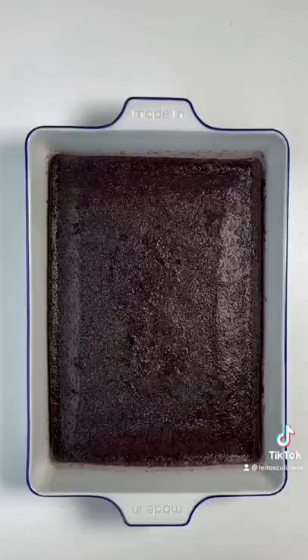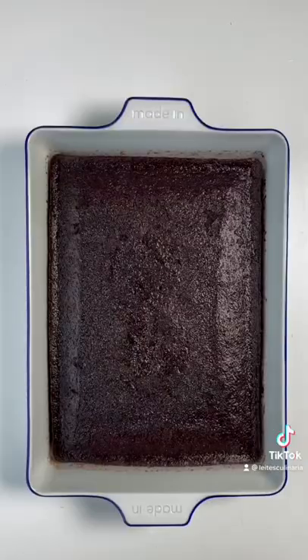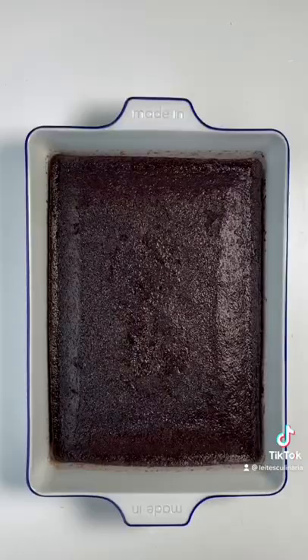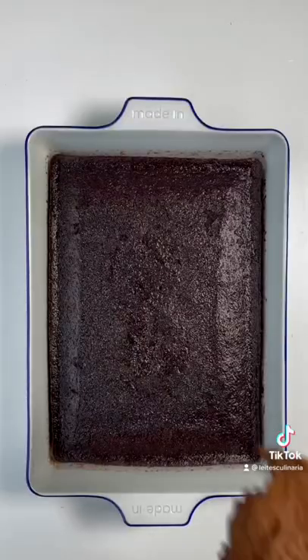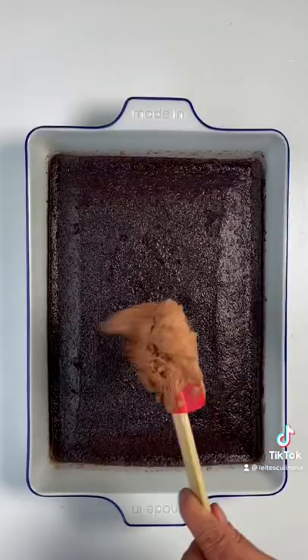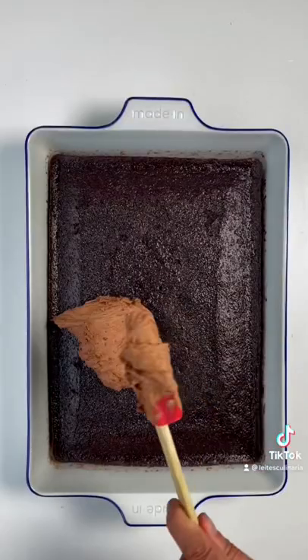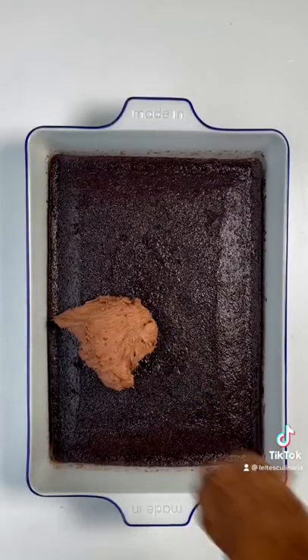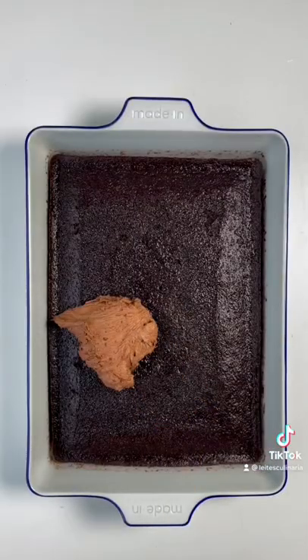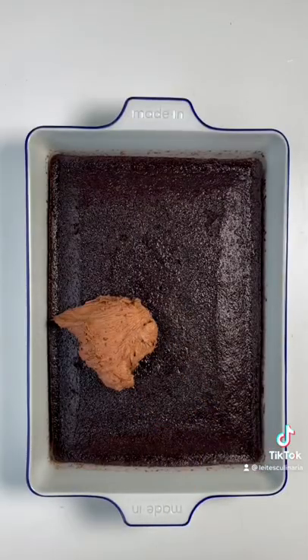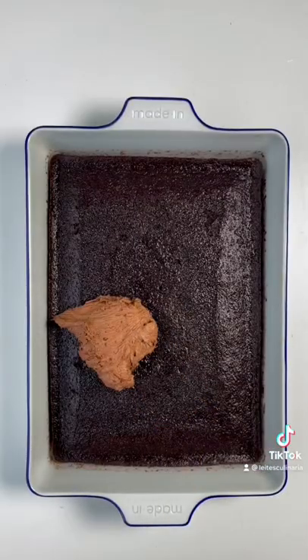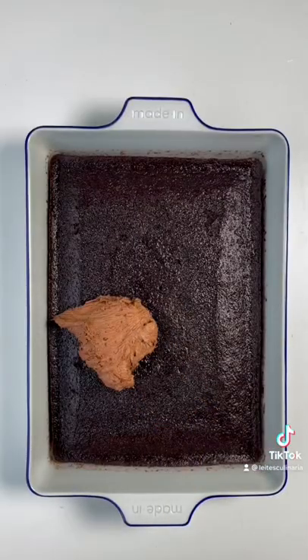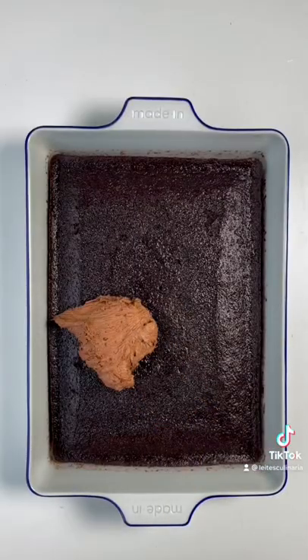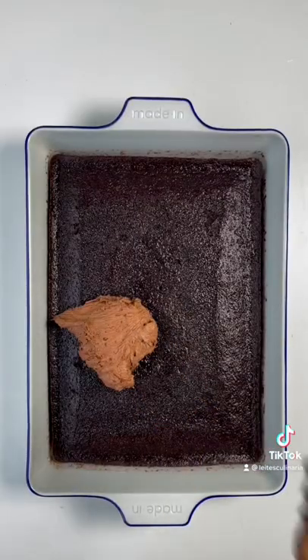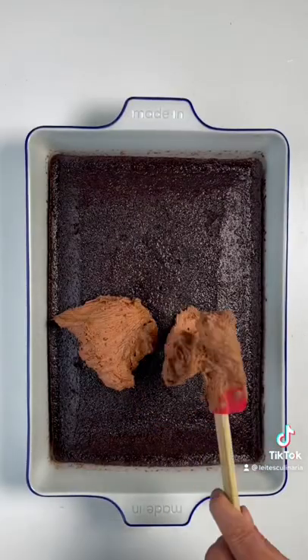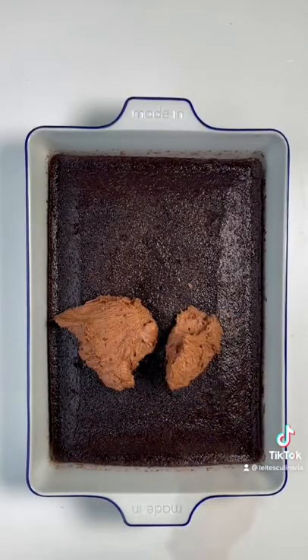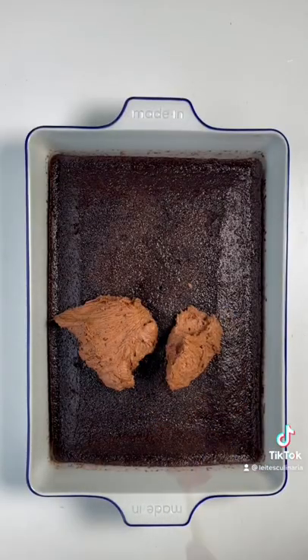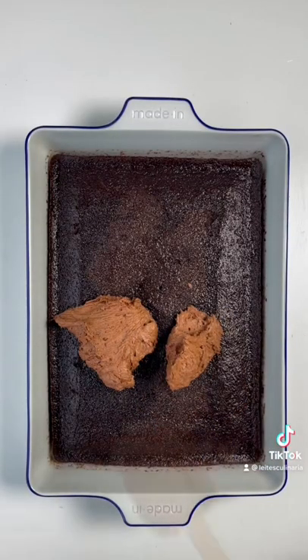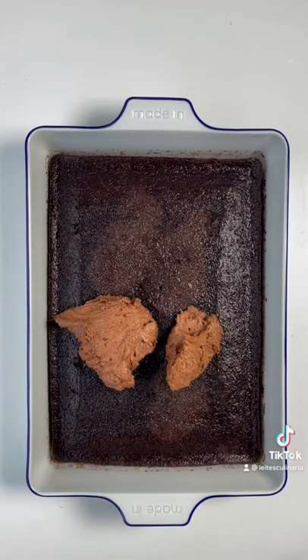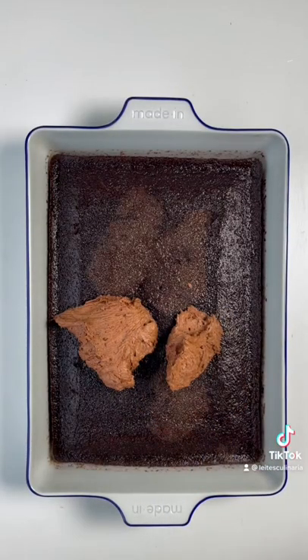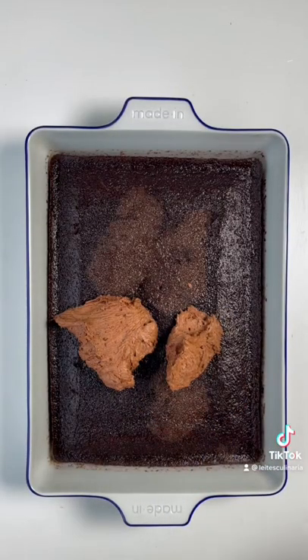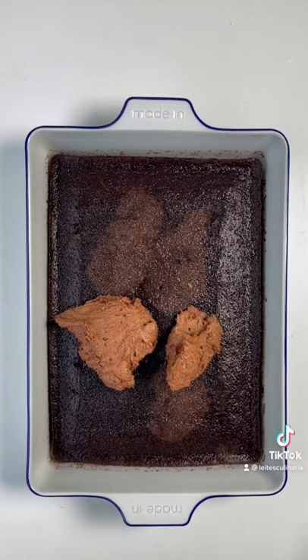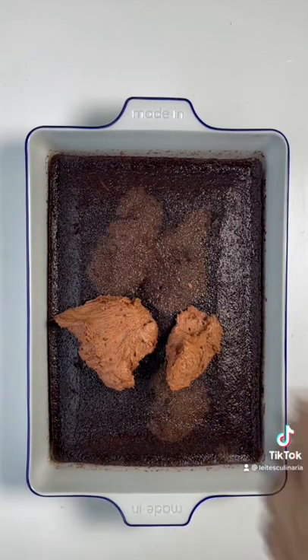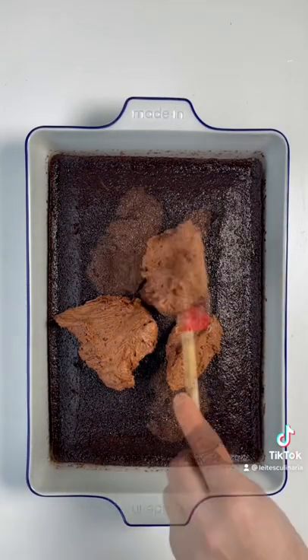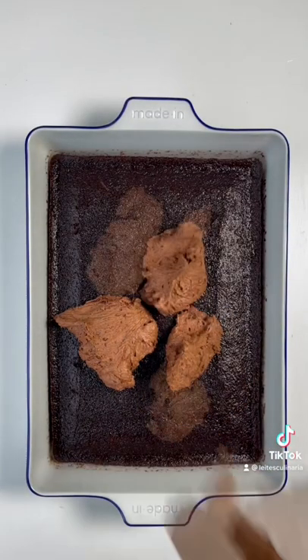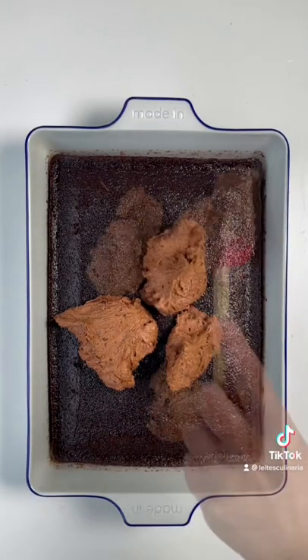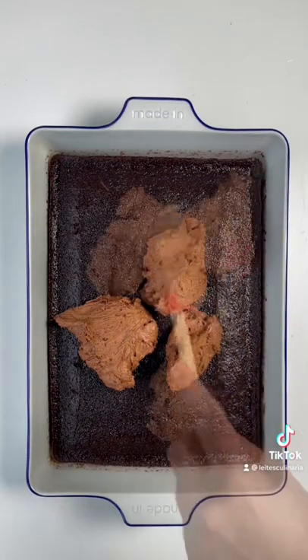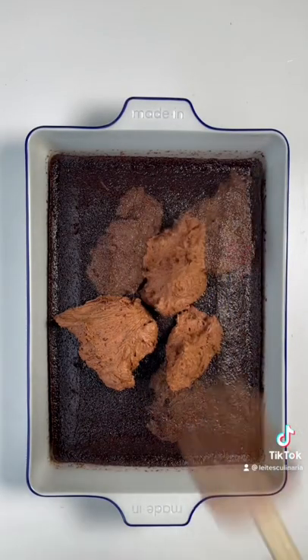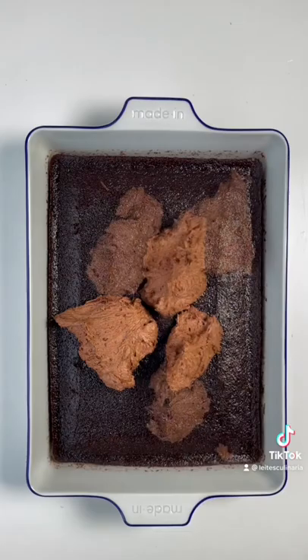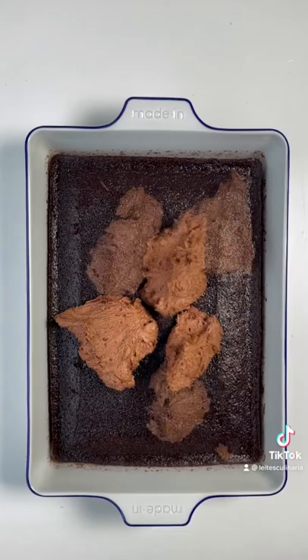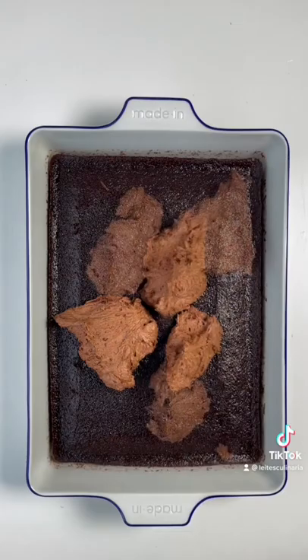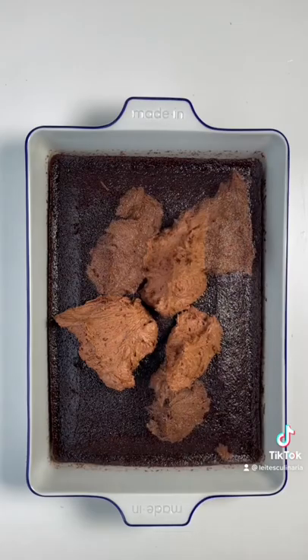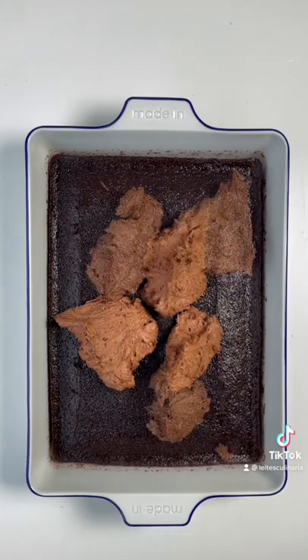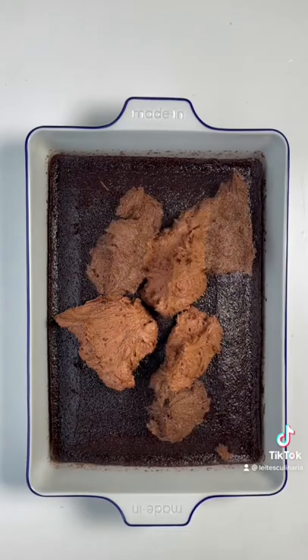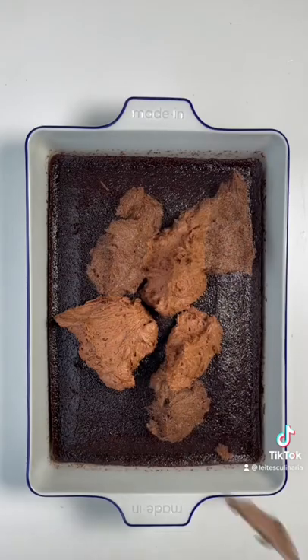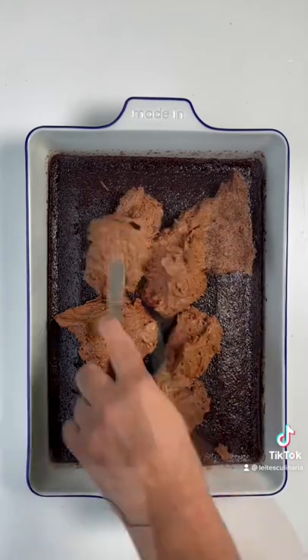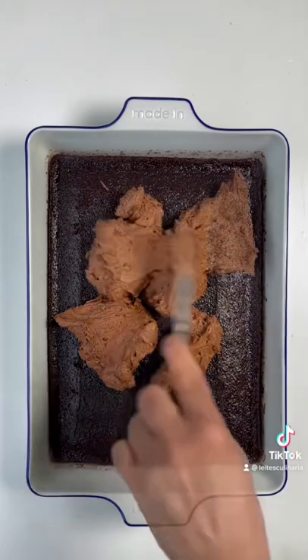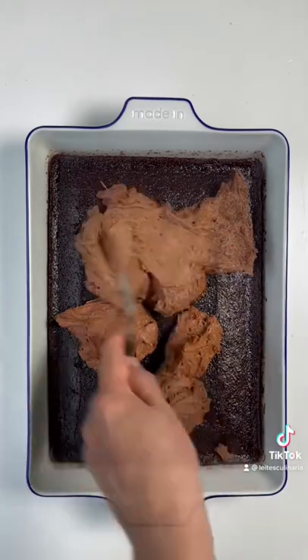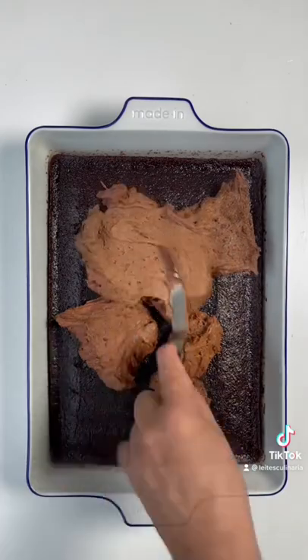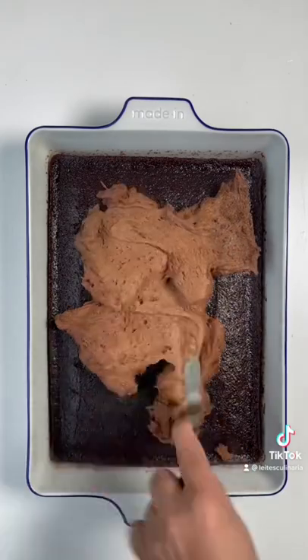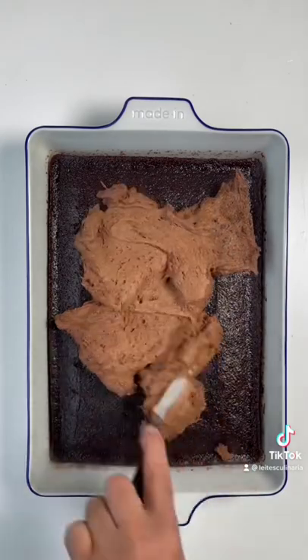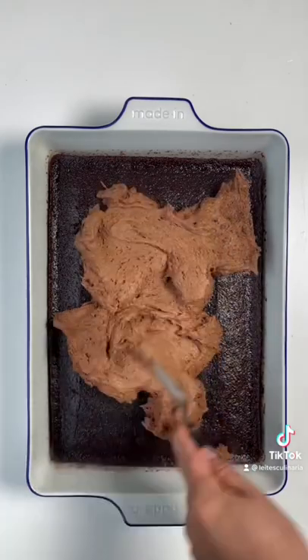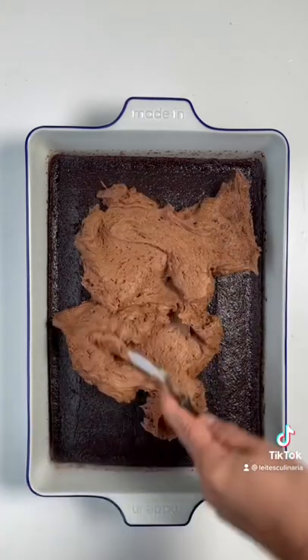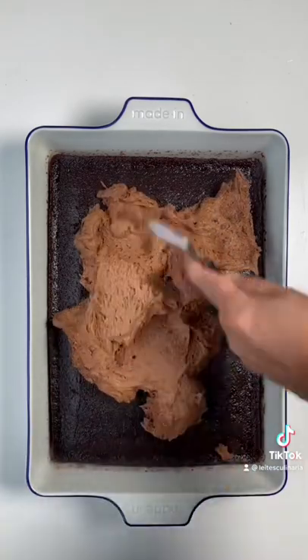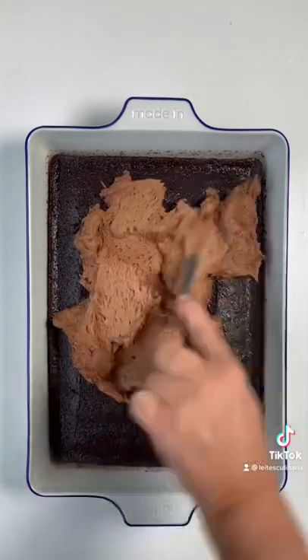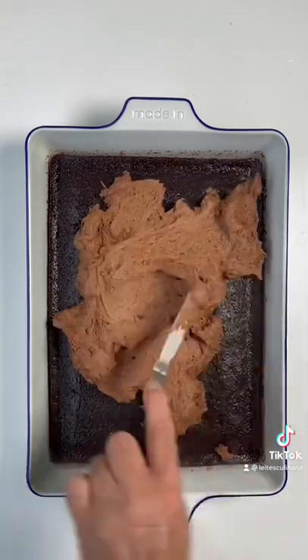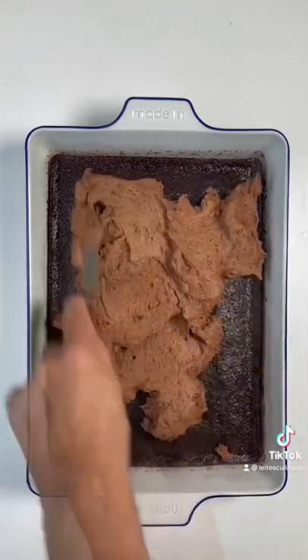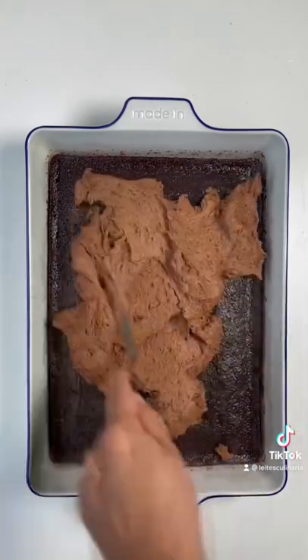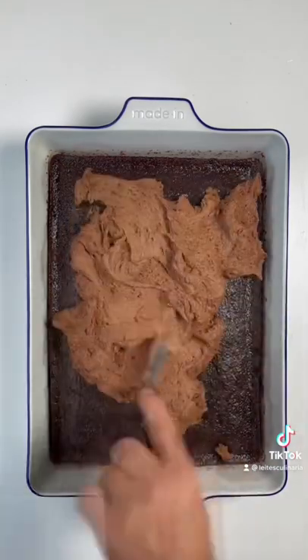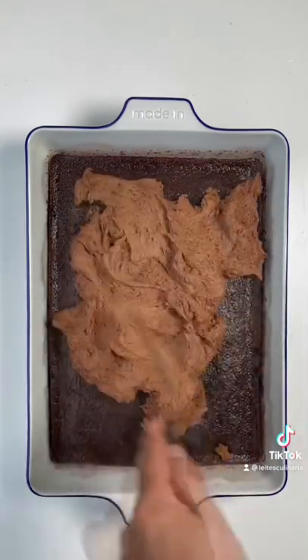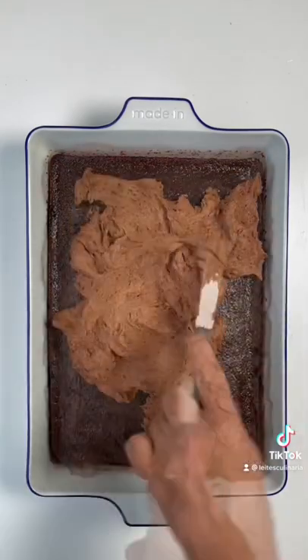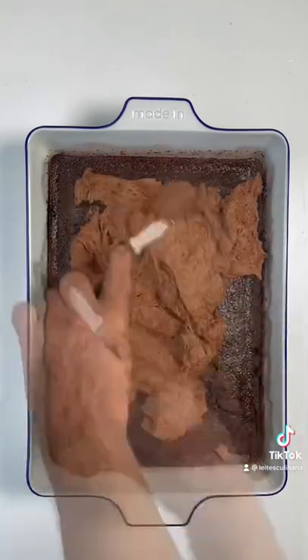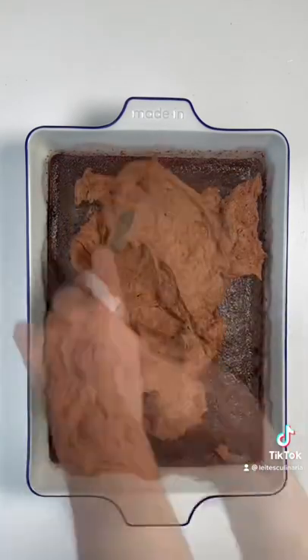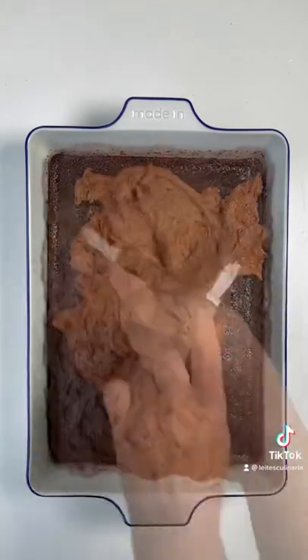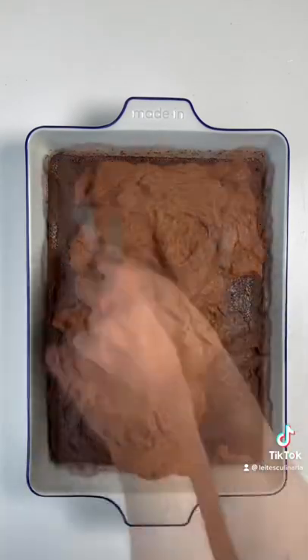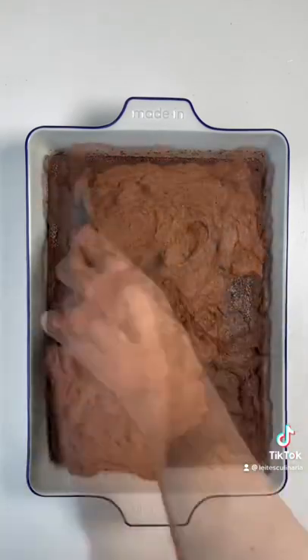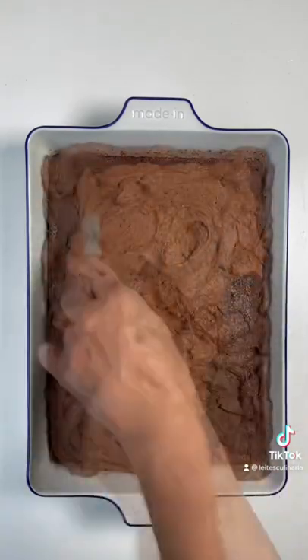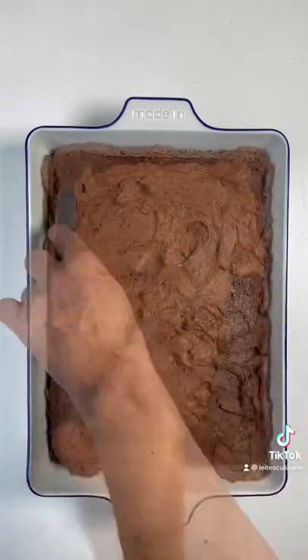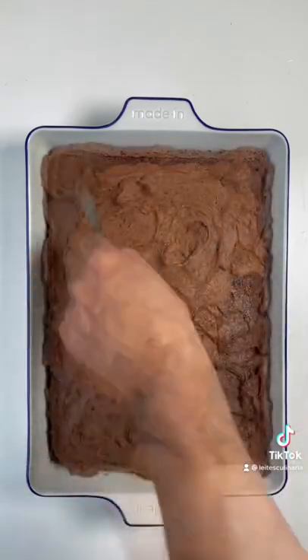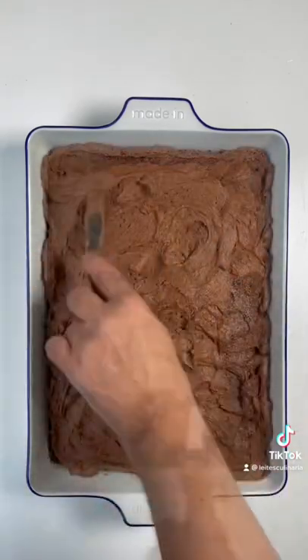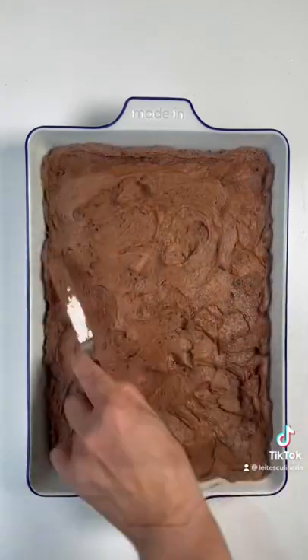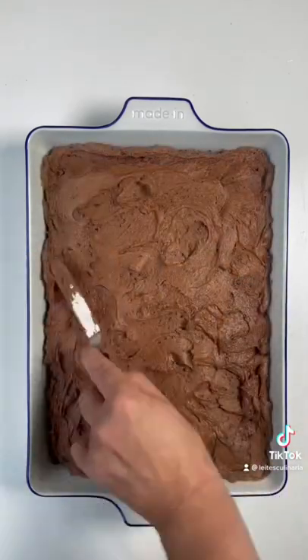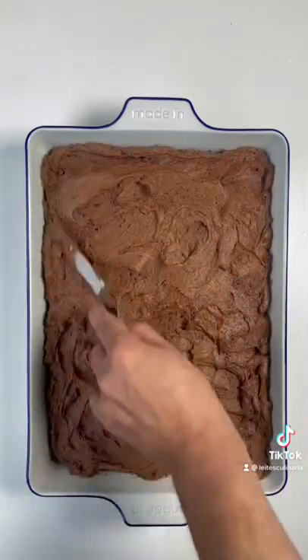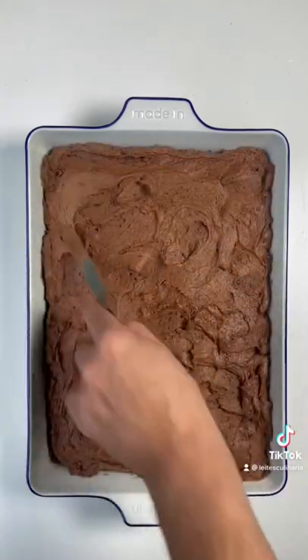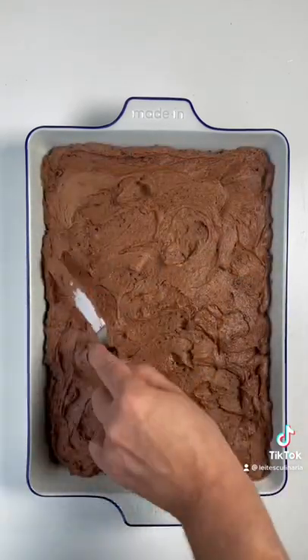And then you take that and you throw it on that sucker and you spread it all around. Now this is my very first sheet cake I've ever made, and I'm very proud of it.